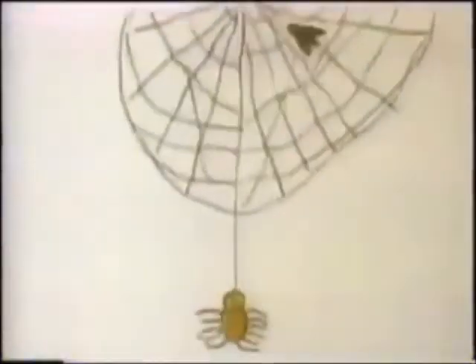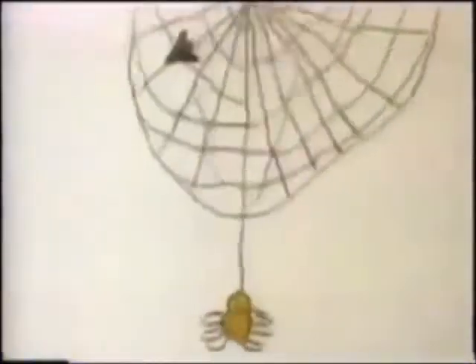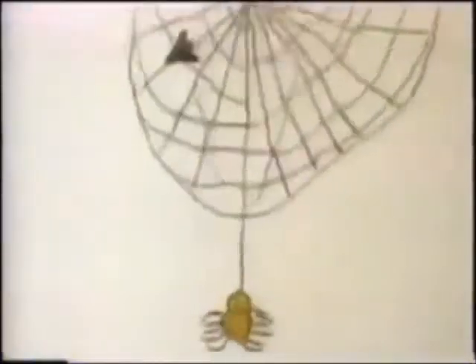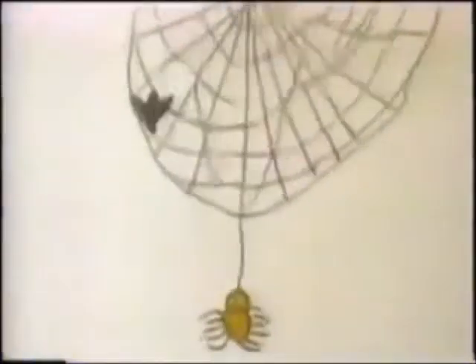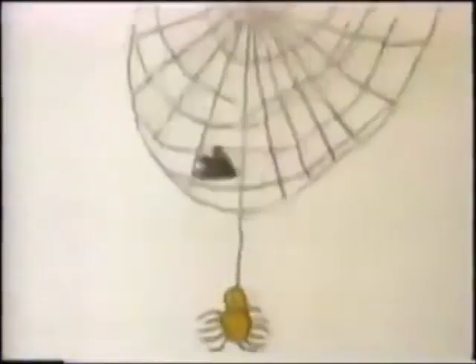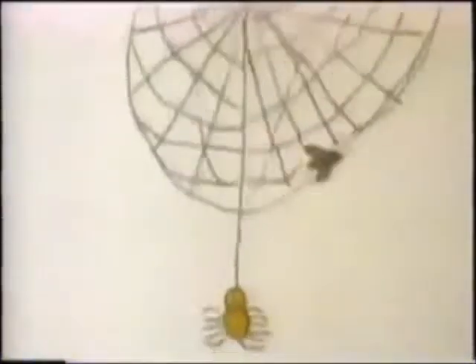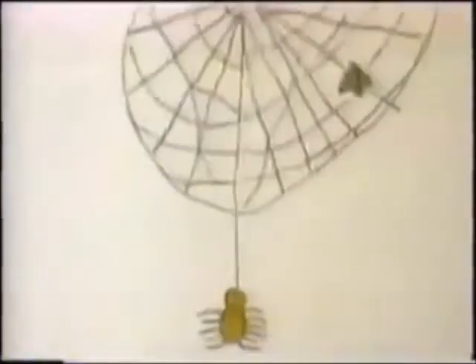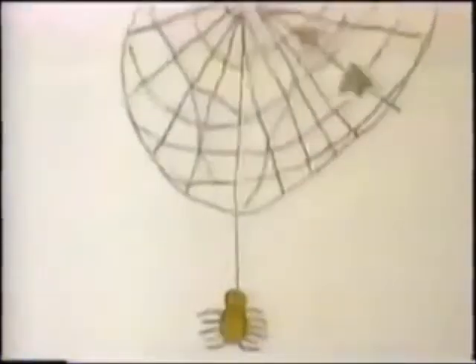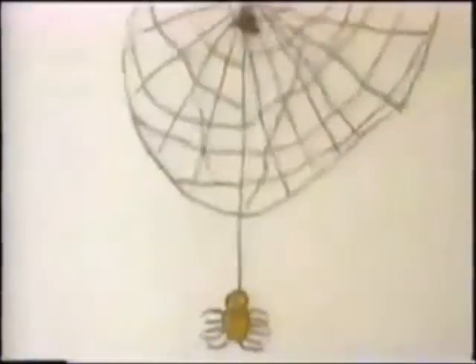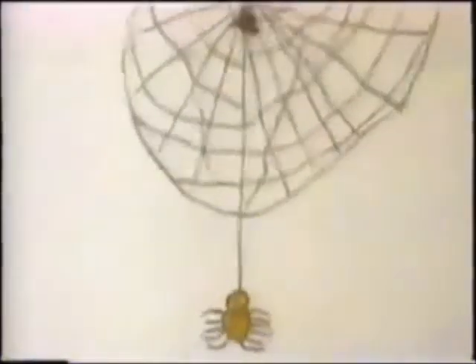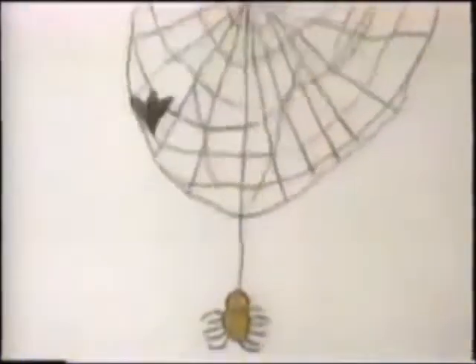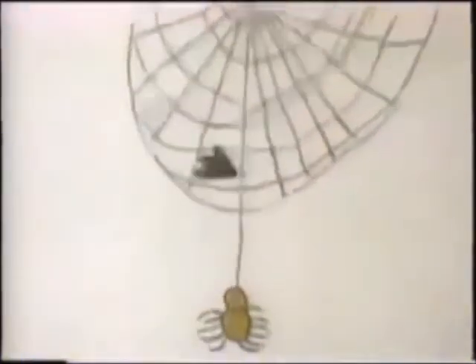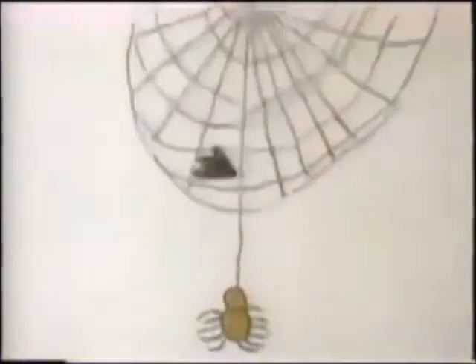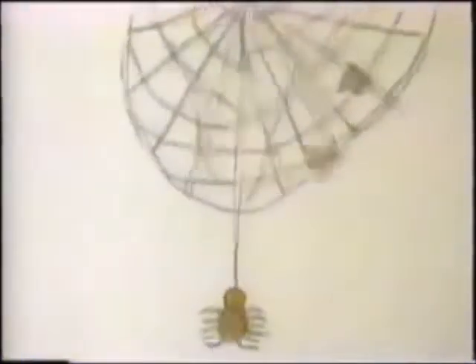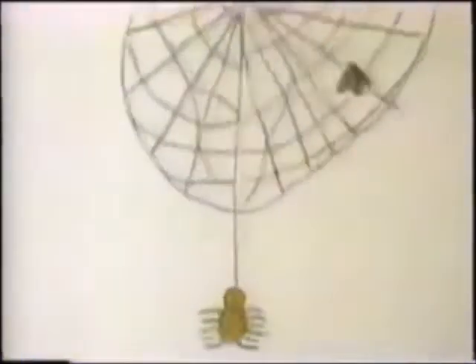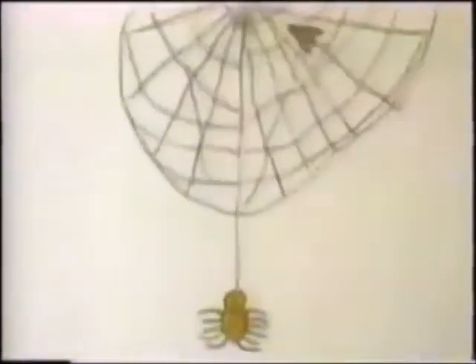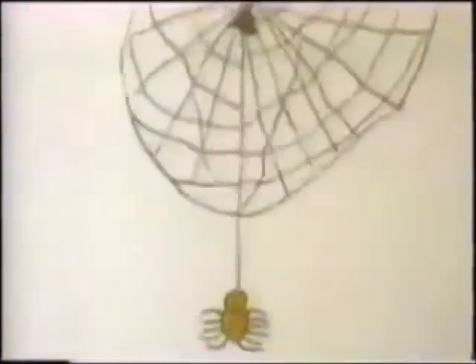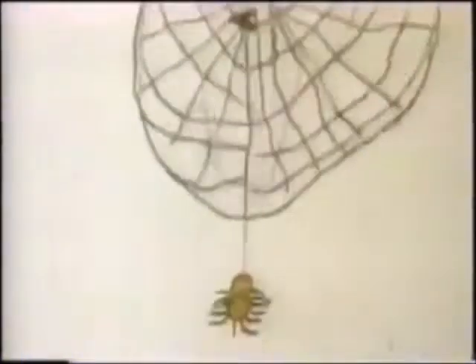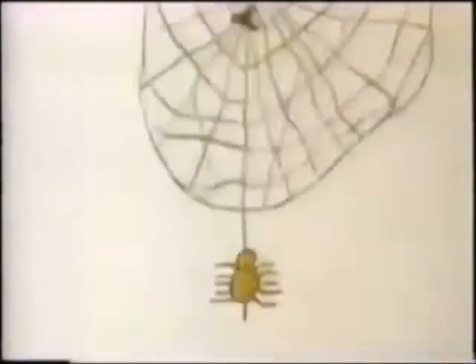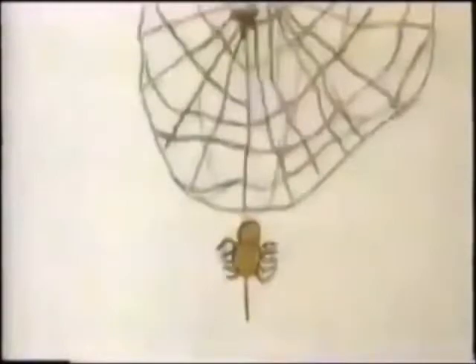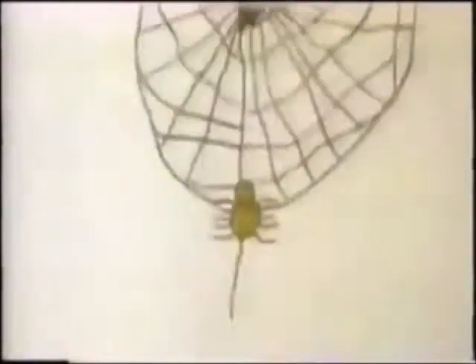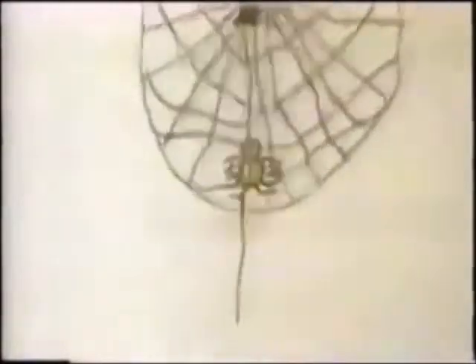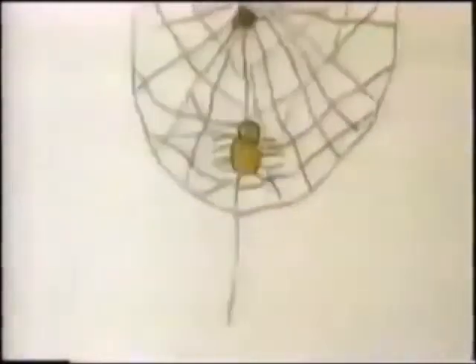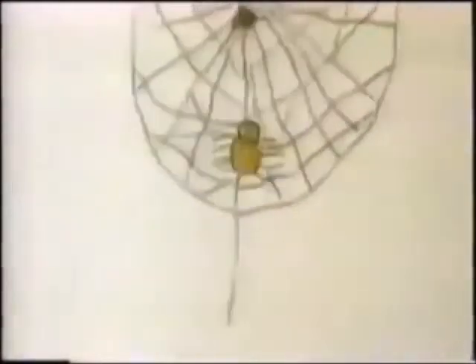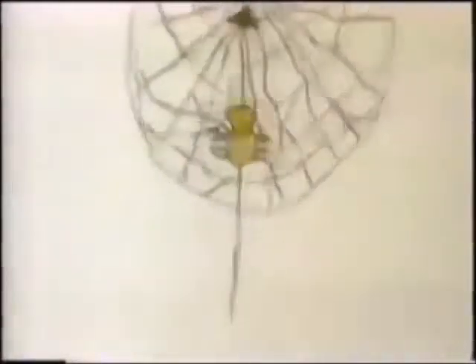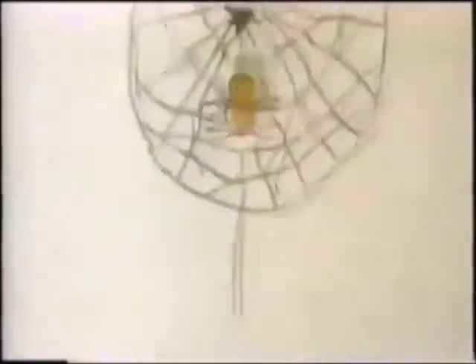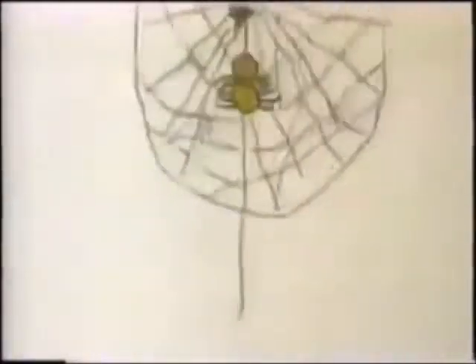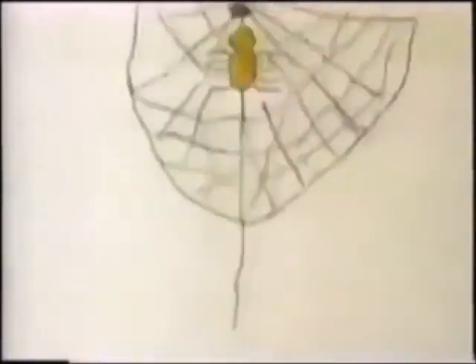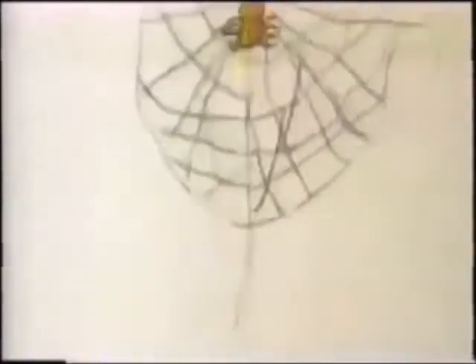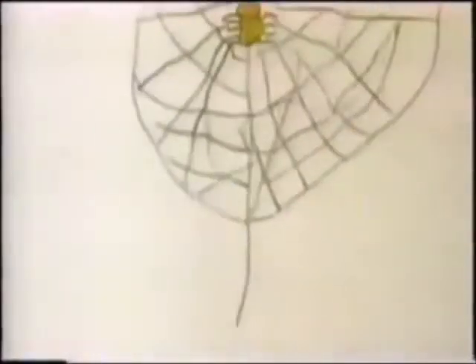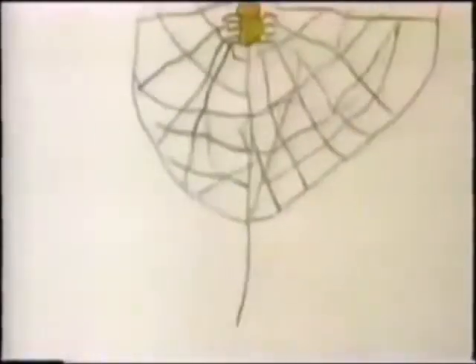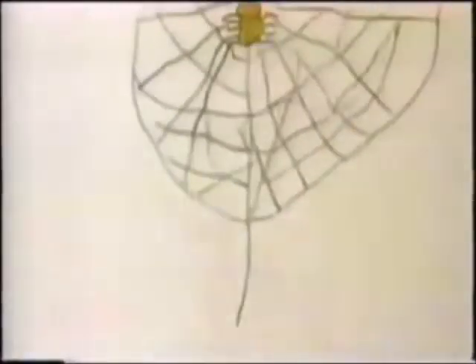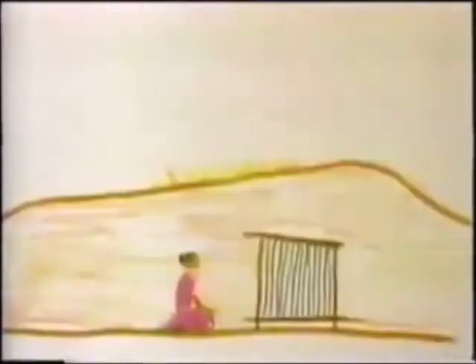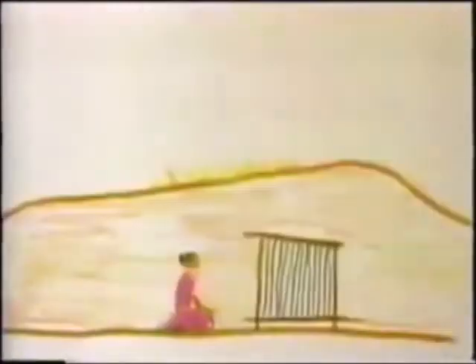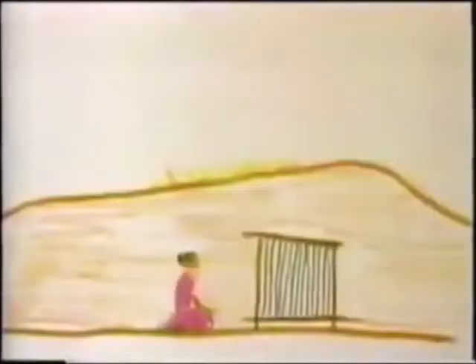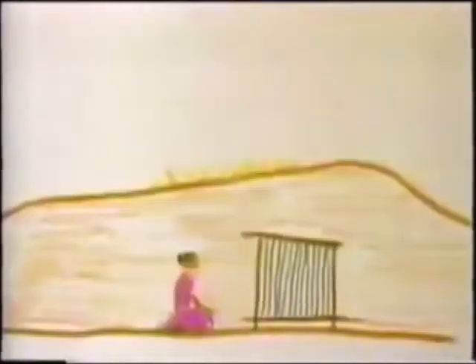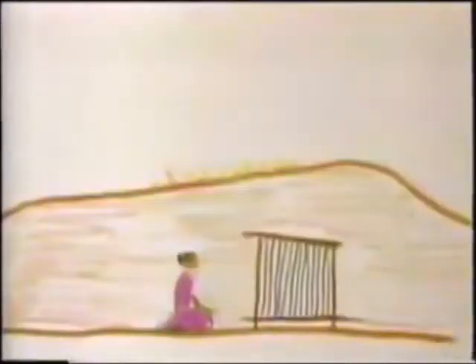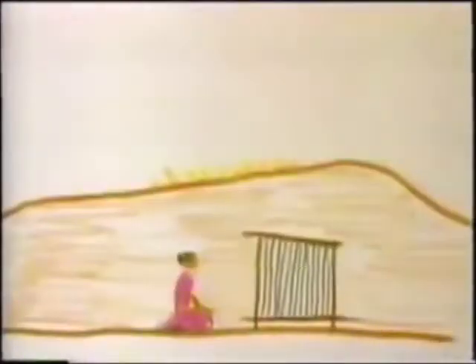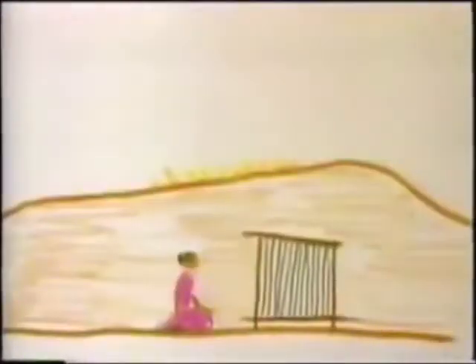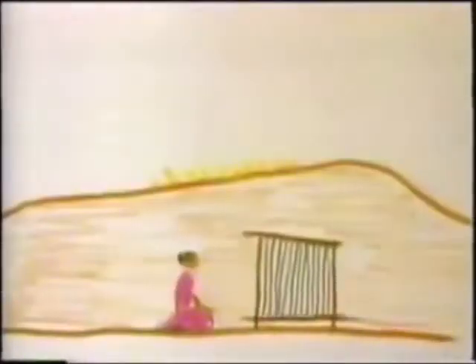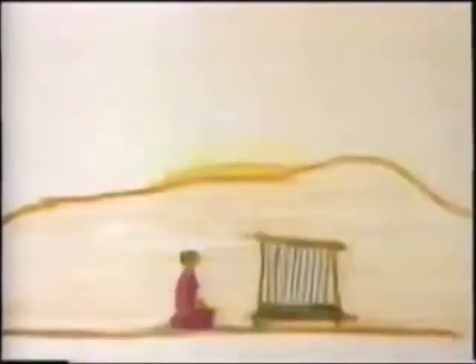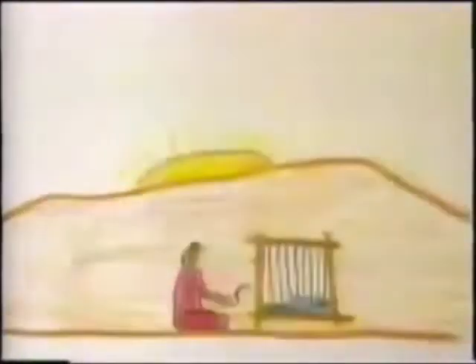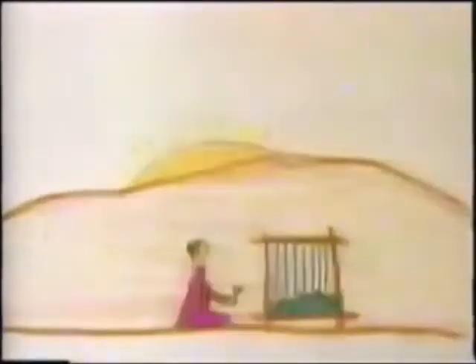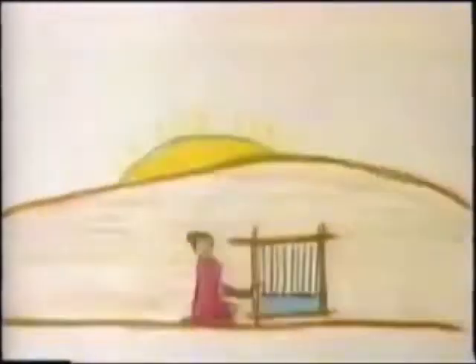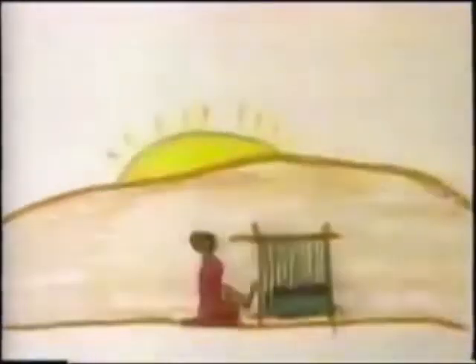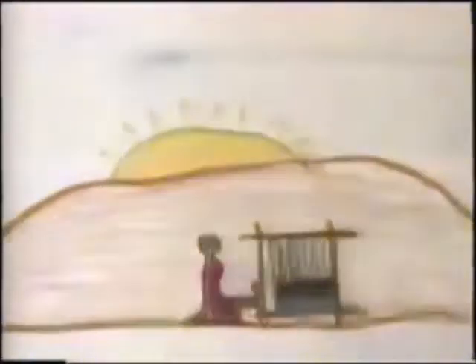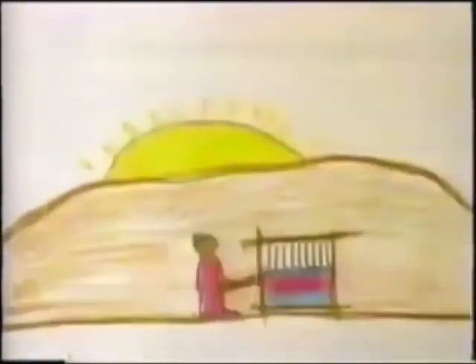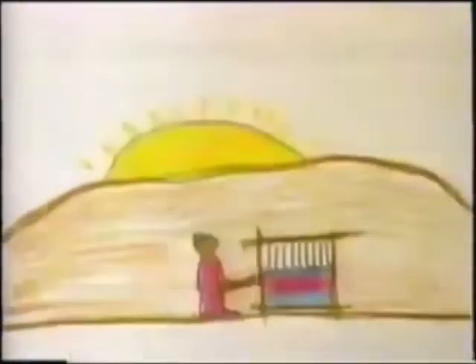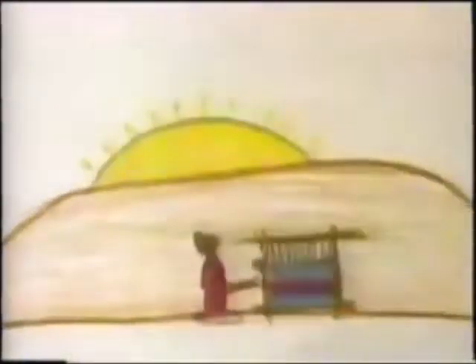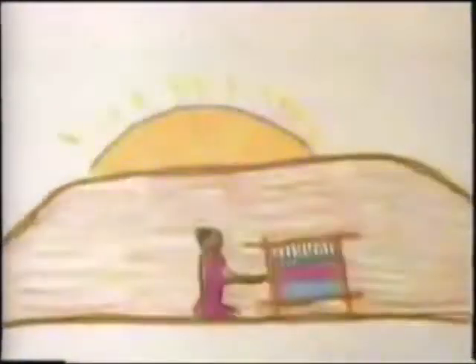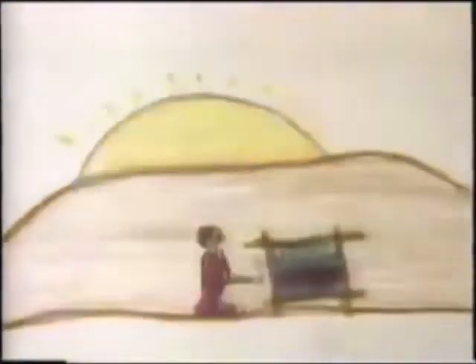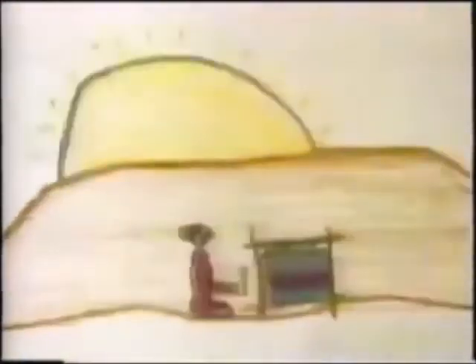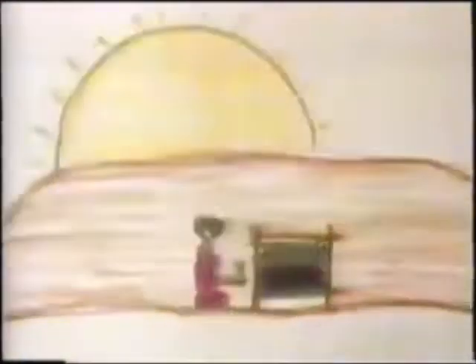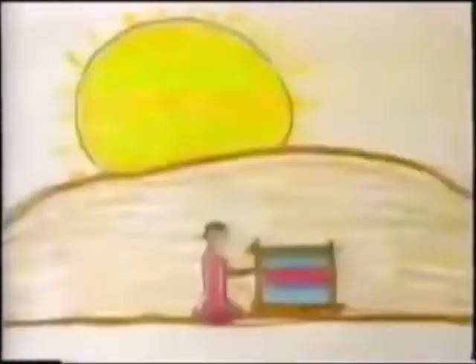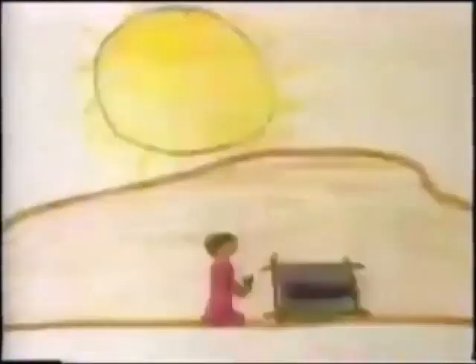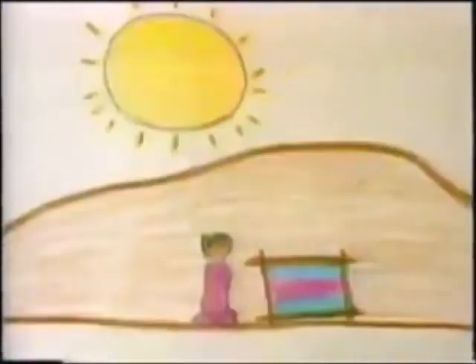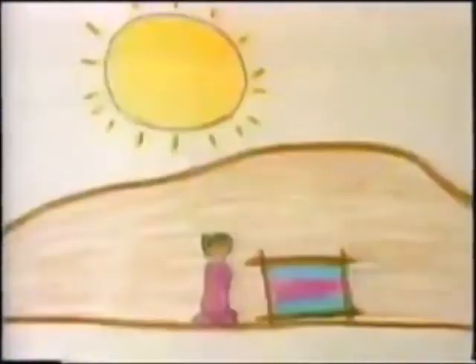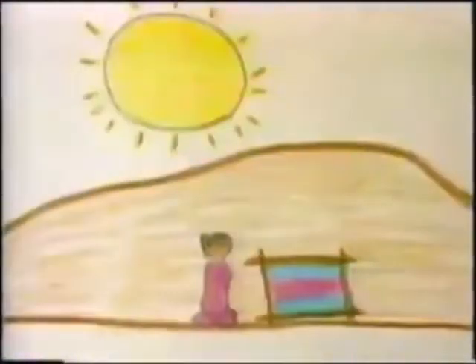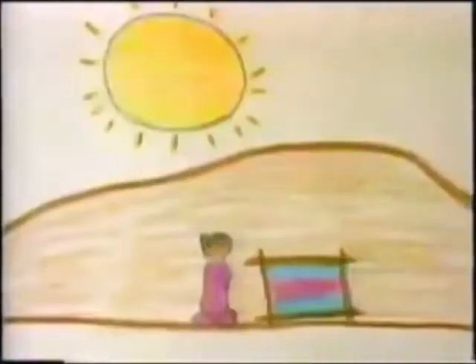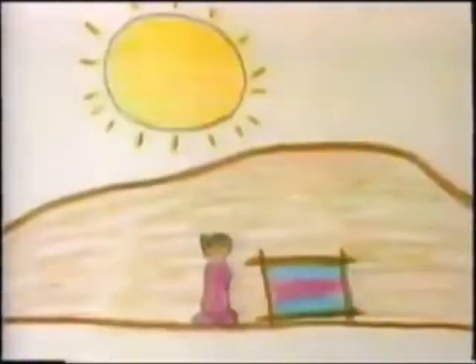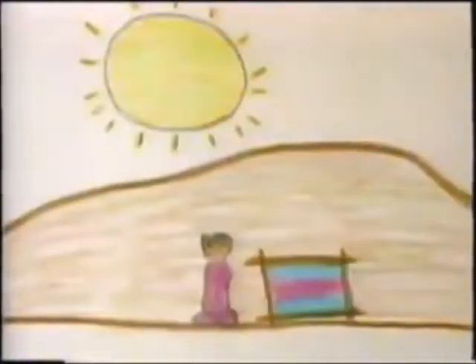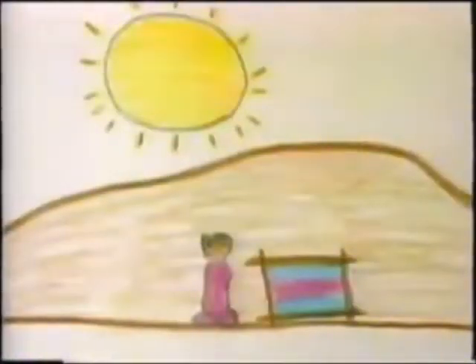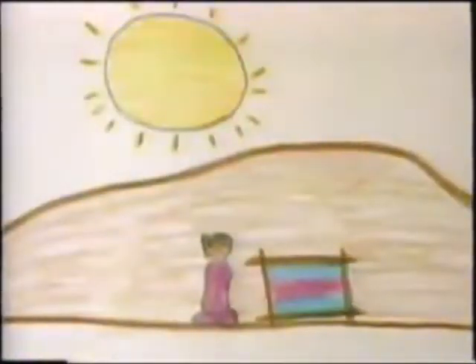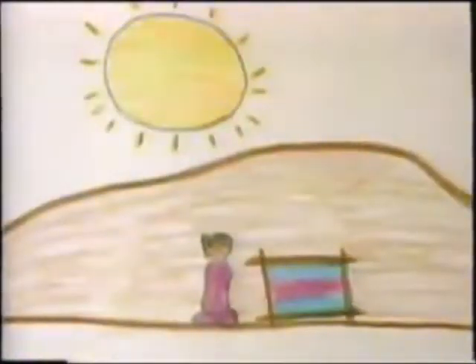Spider makes a web to catch her dinner. My grandma says that the Navajos learned how to weave from the Spider Woman.